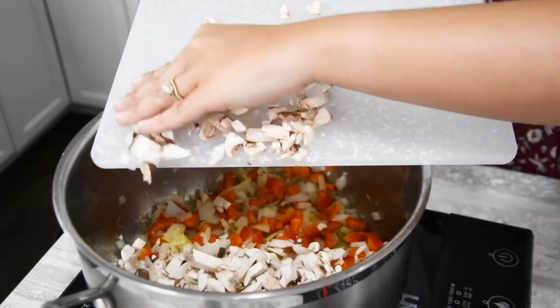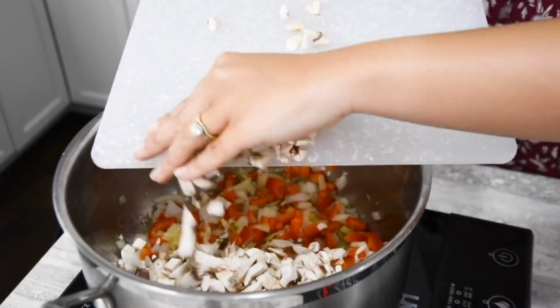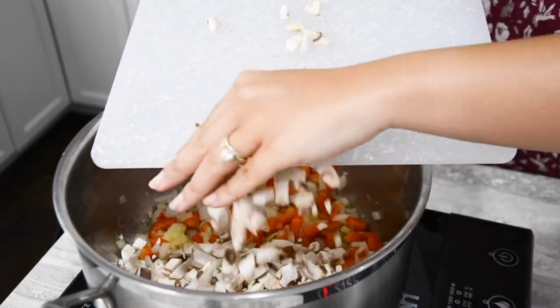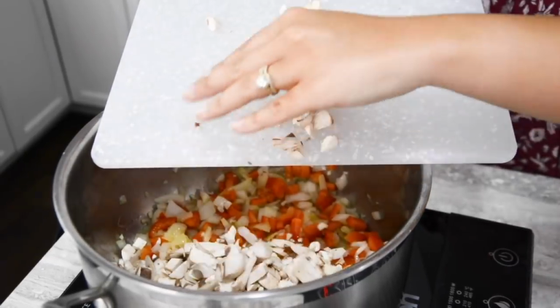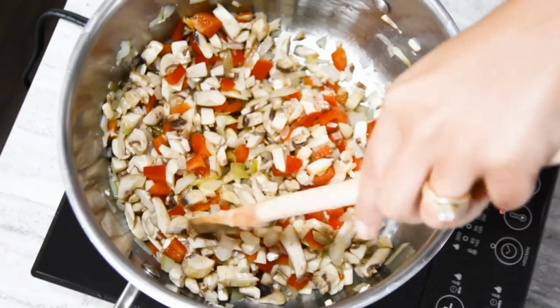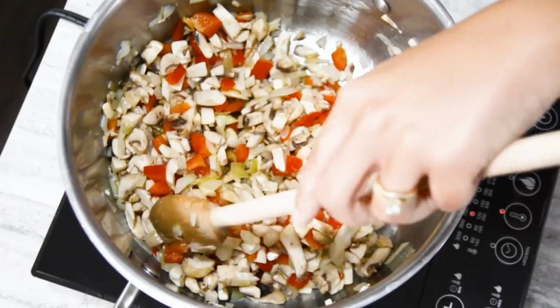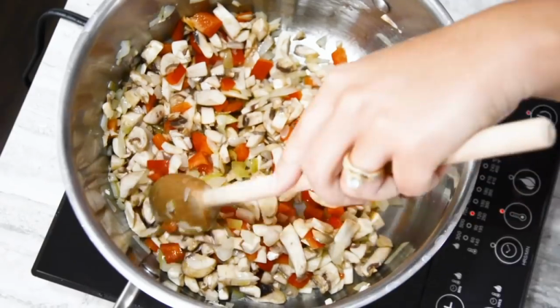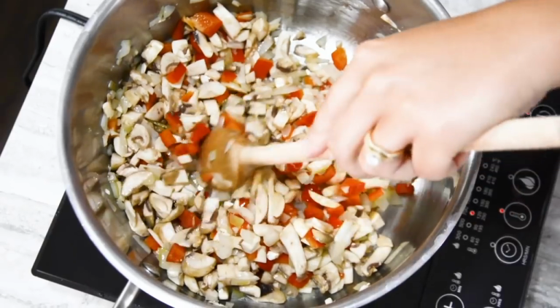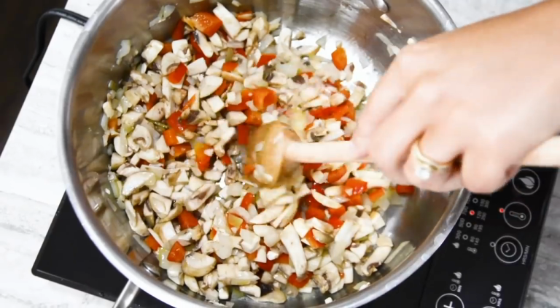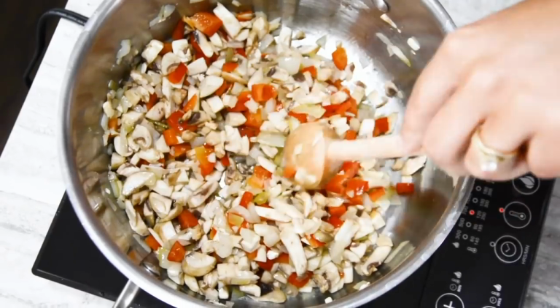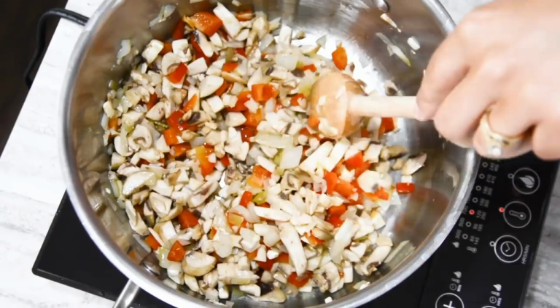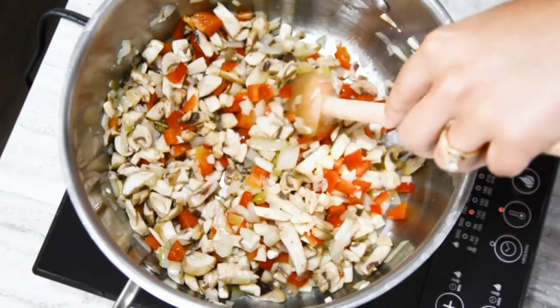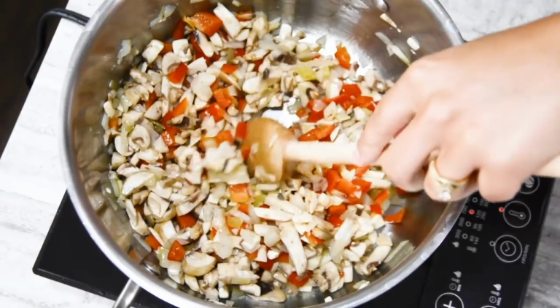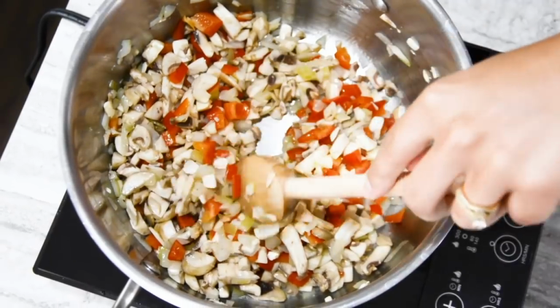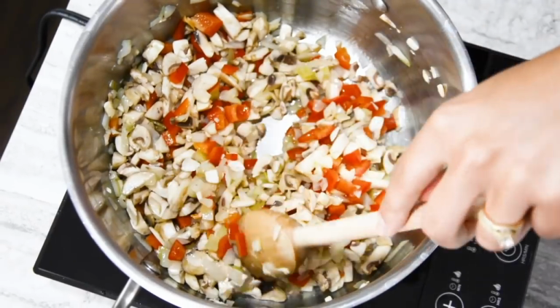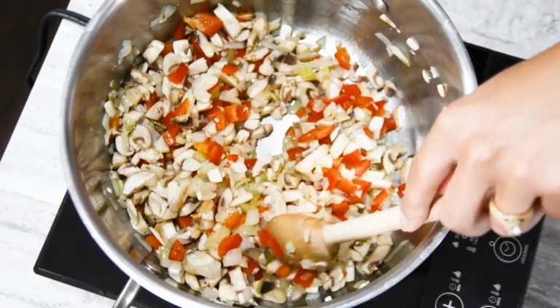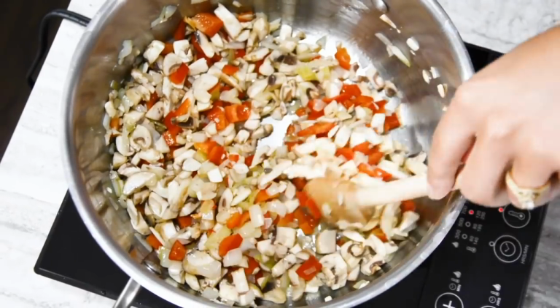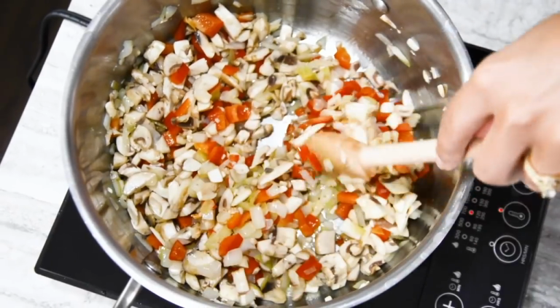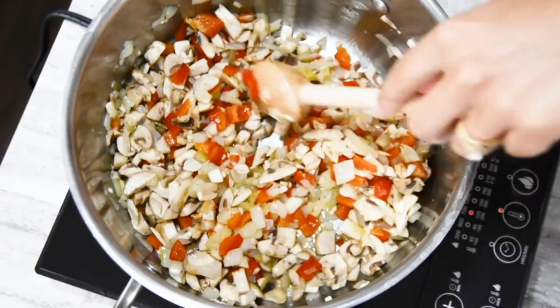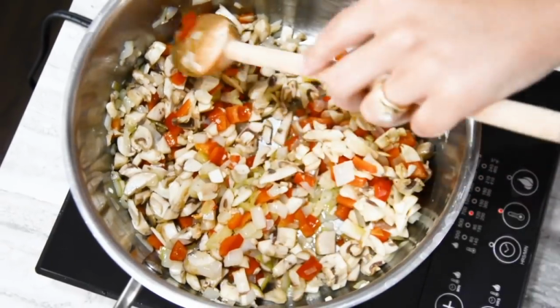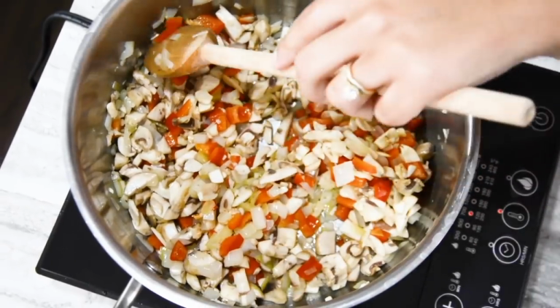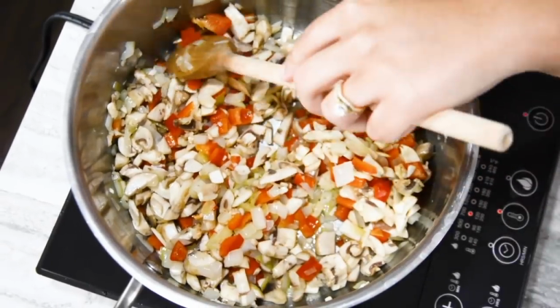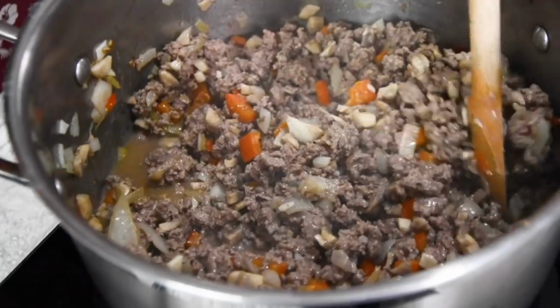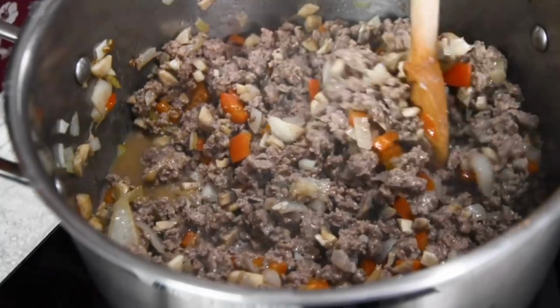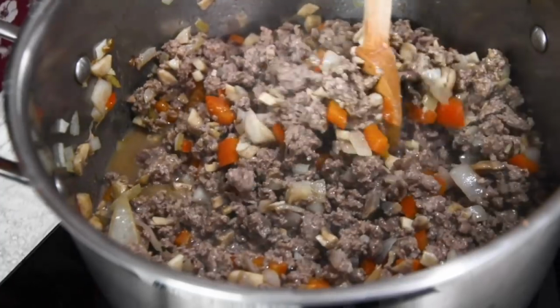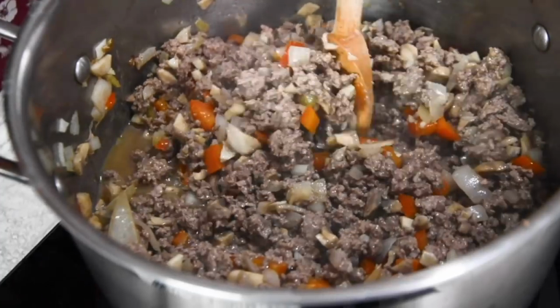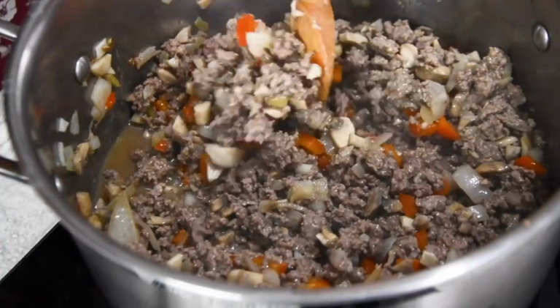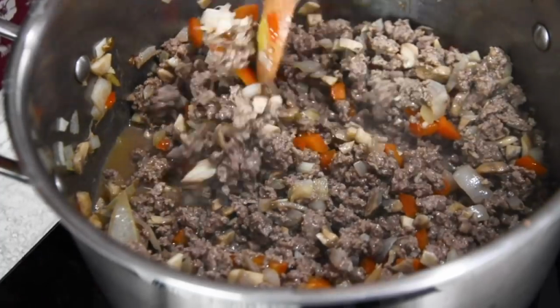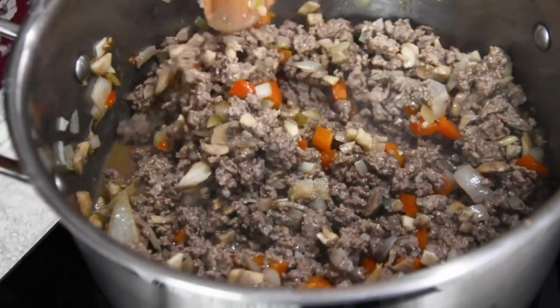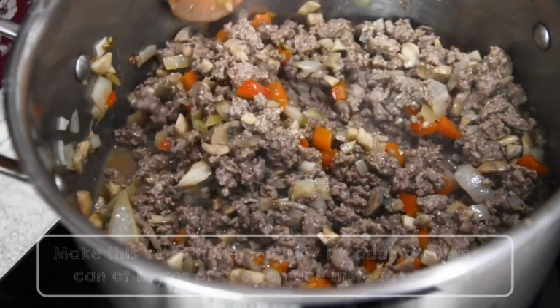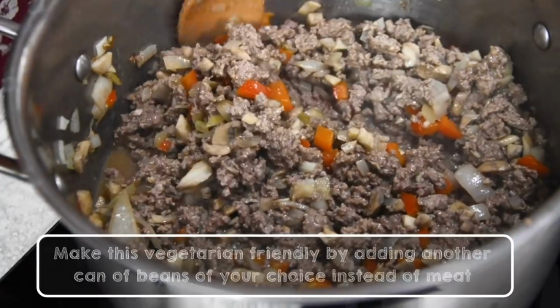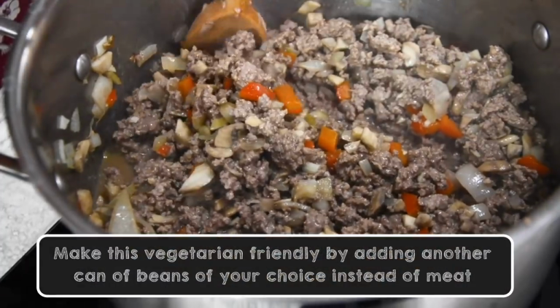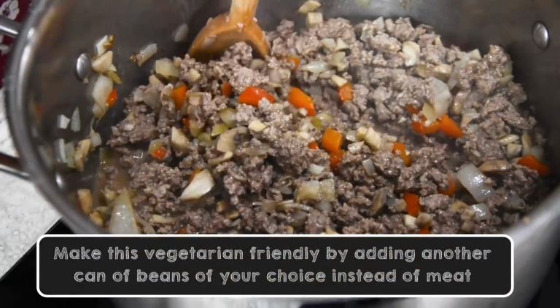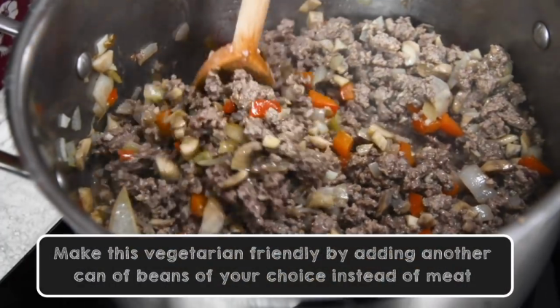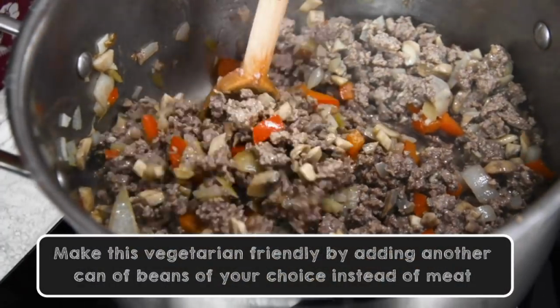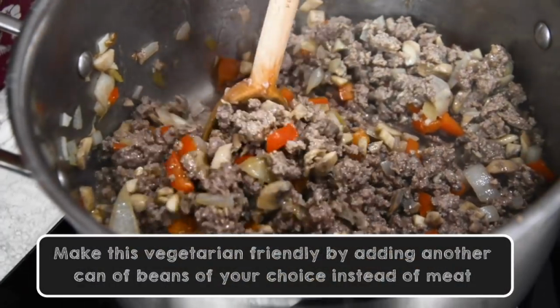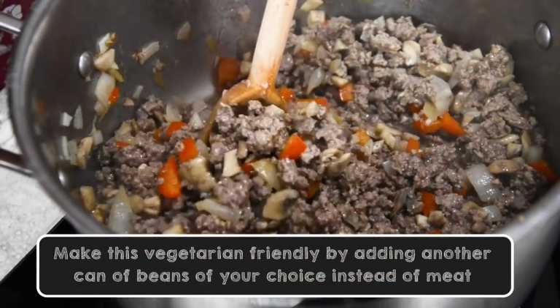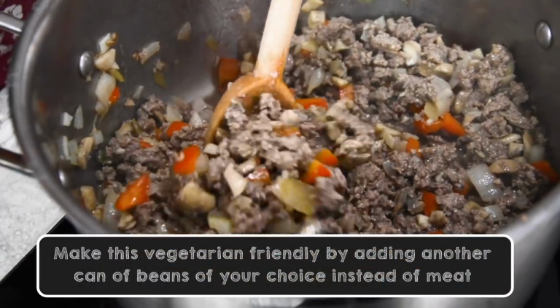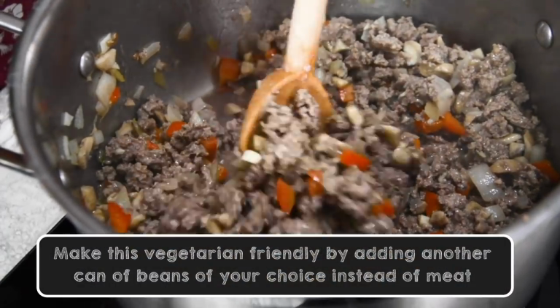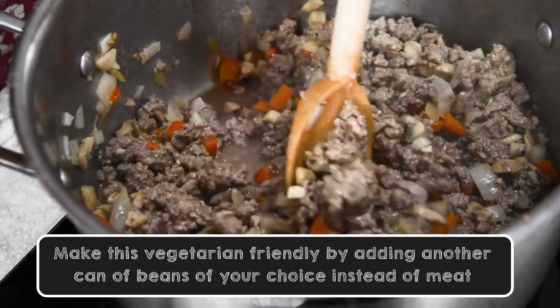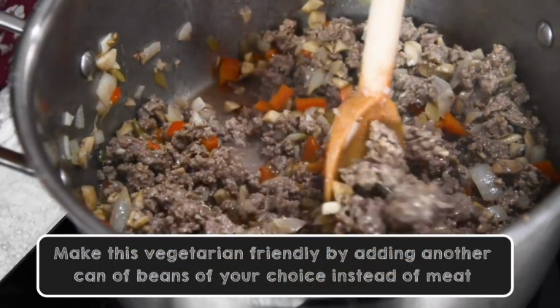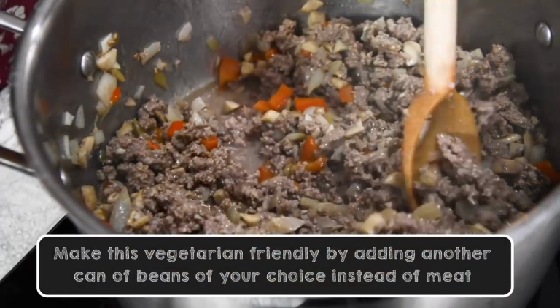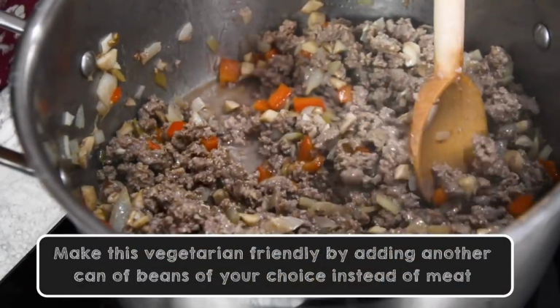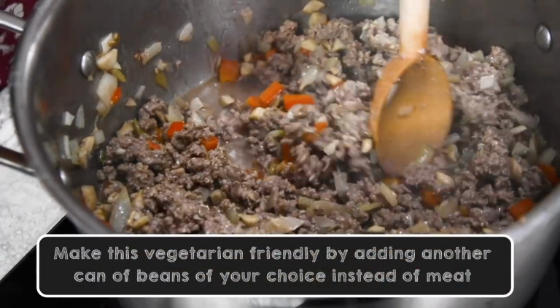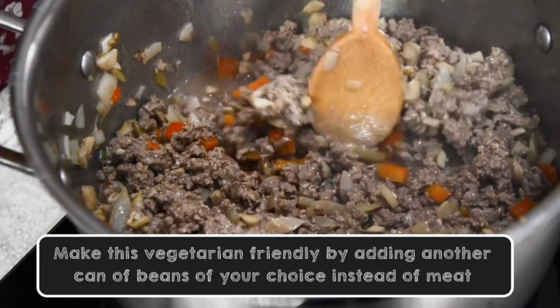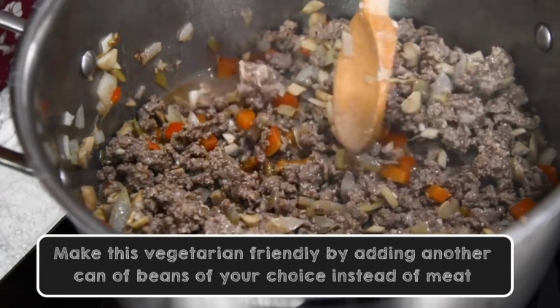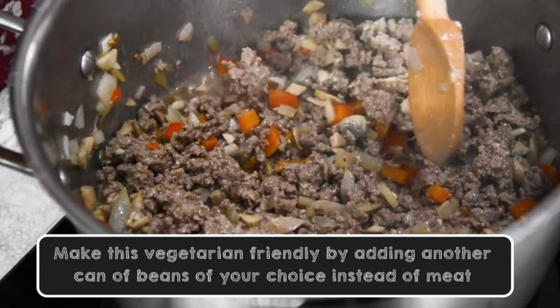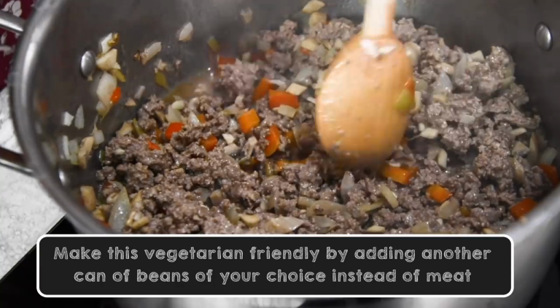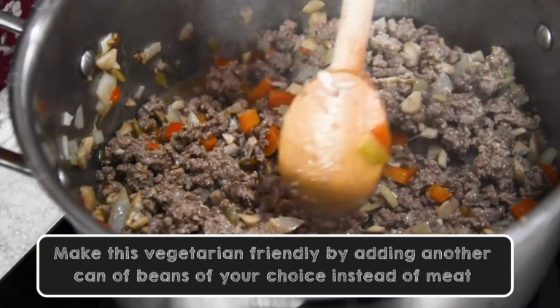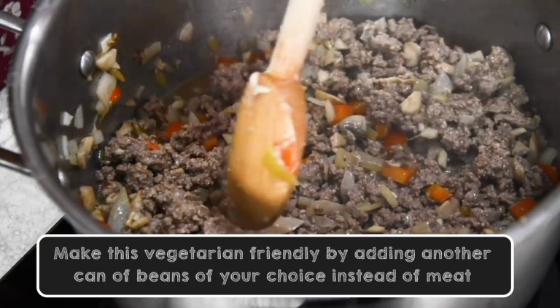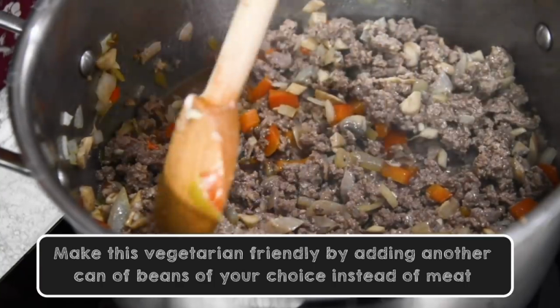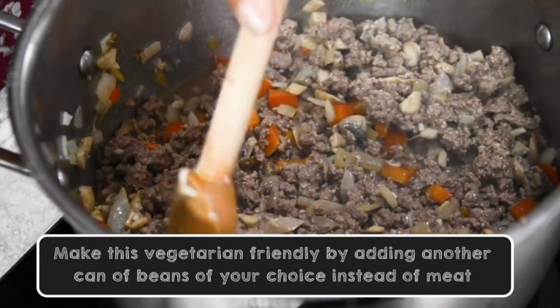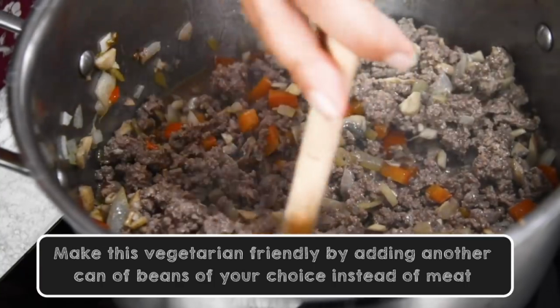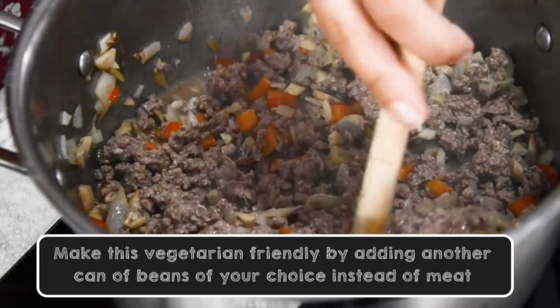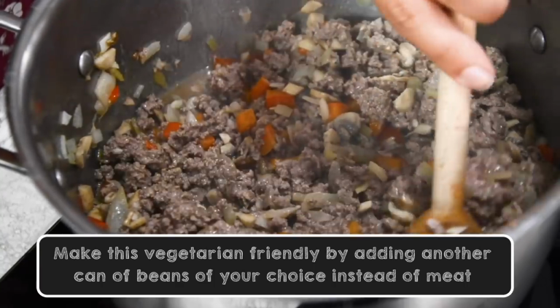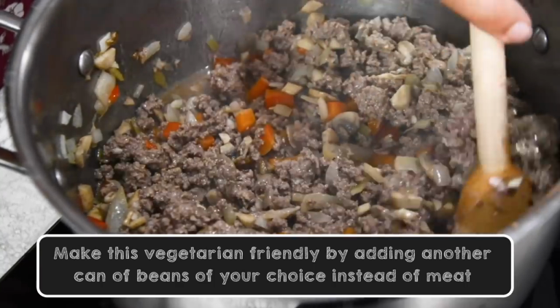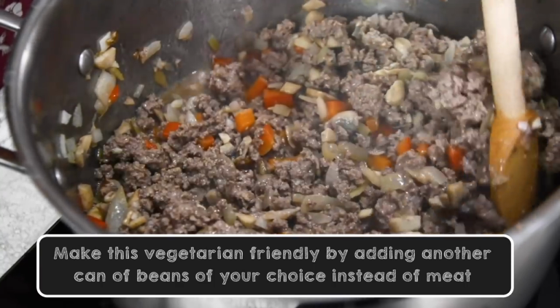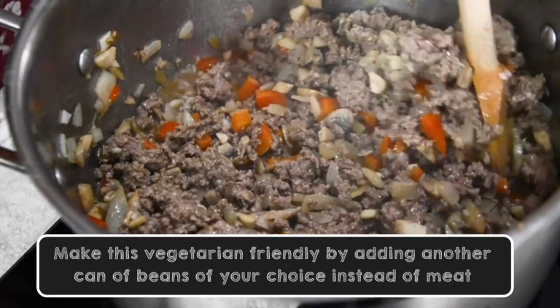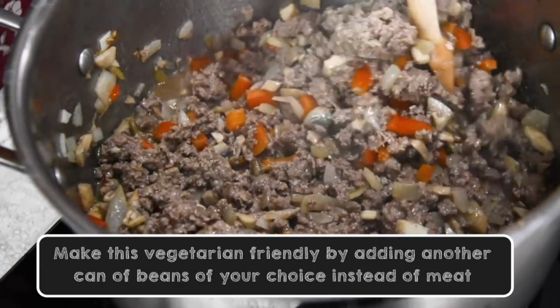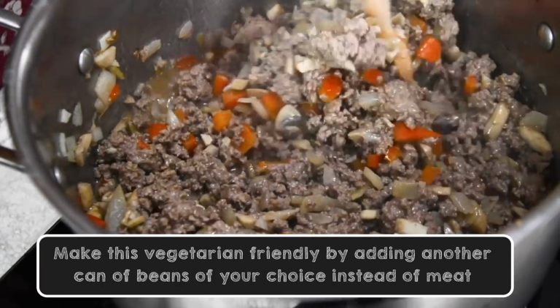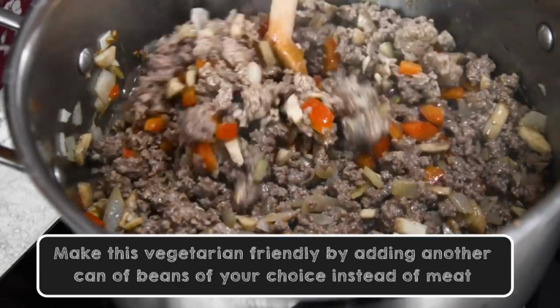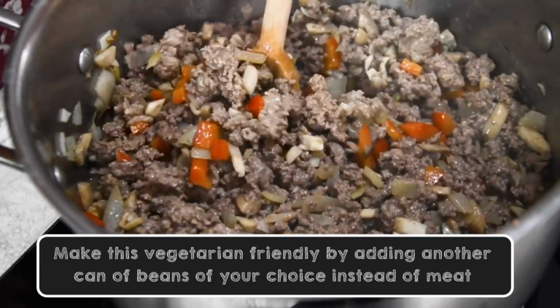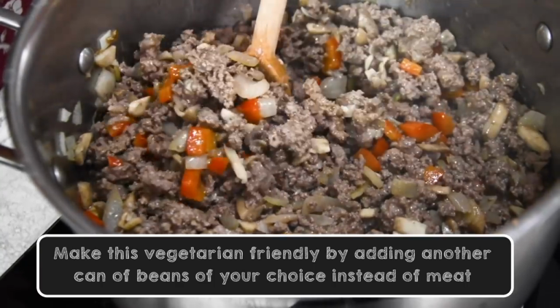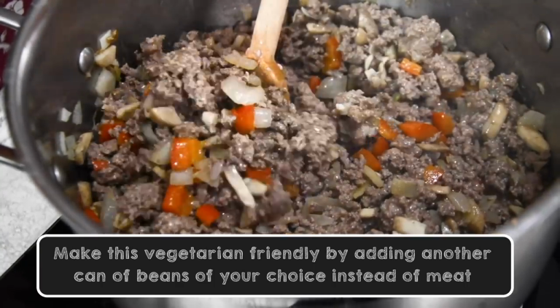Now that our vegetables have simmered down for a few minutes, we're going to add our meat and cook that until it's no longer pink.